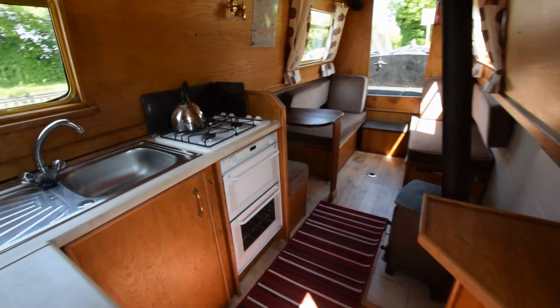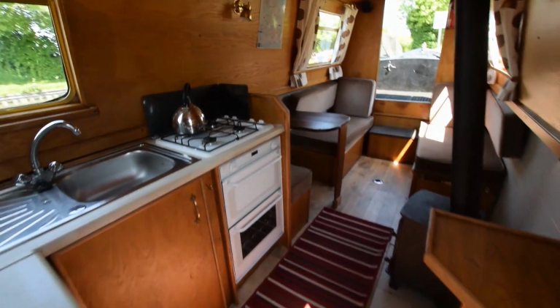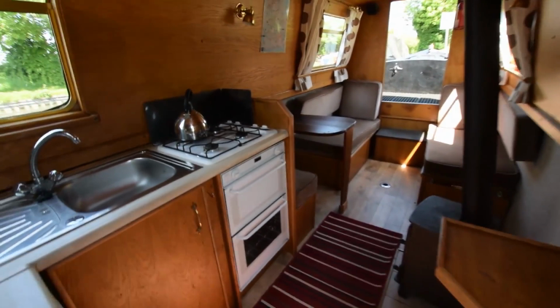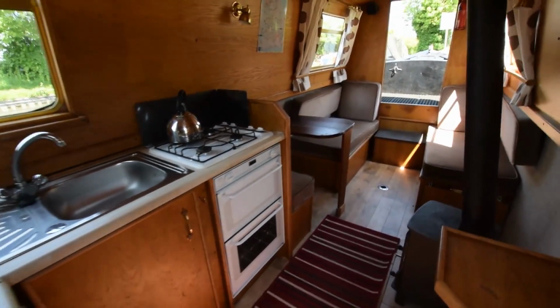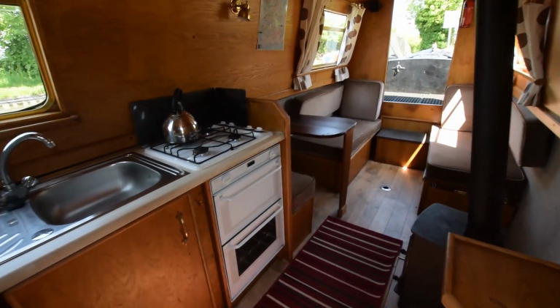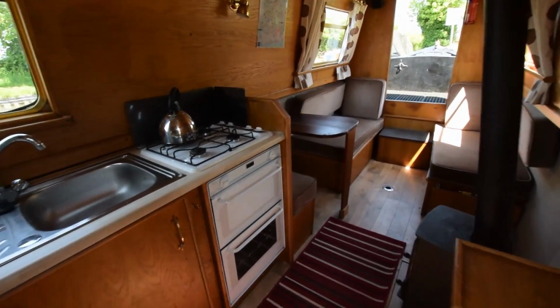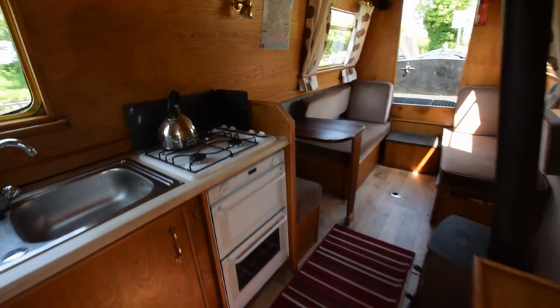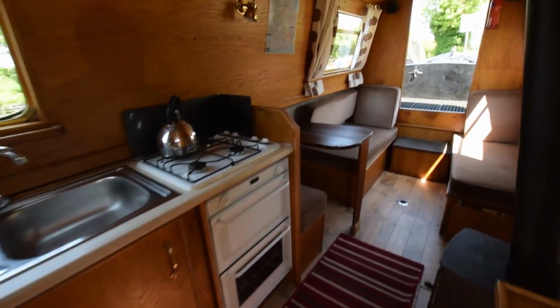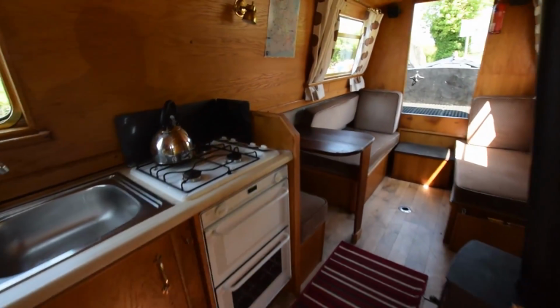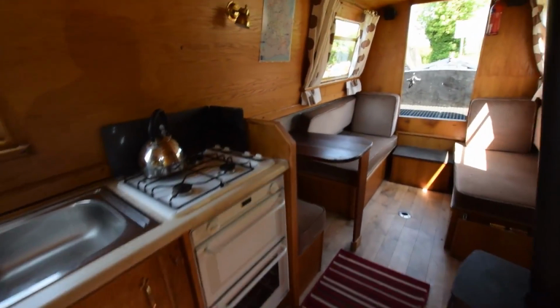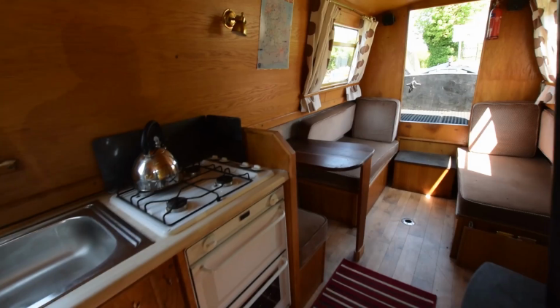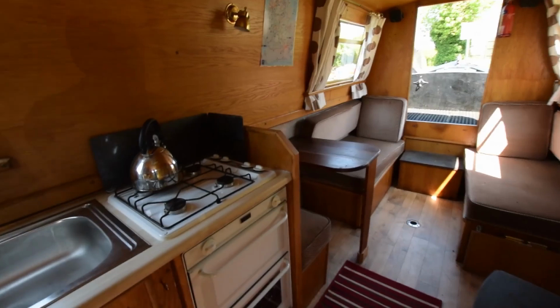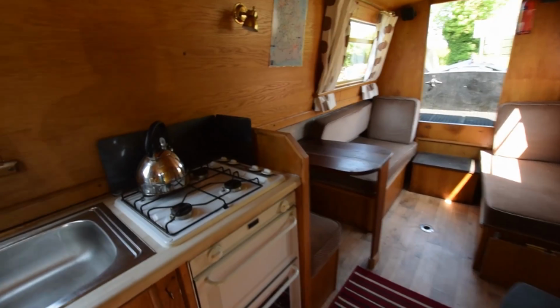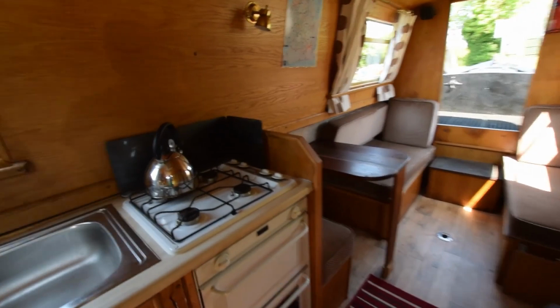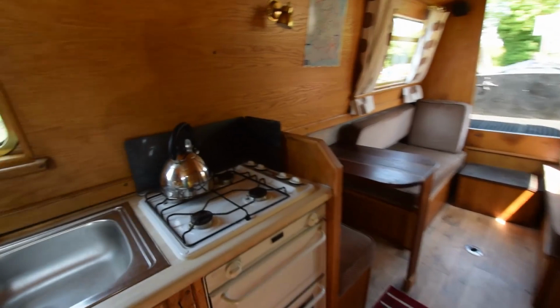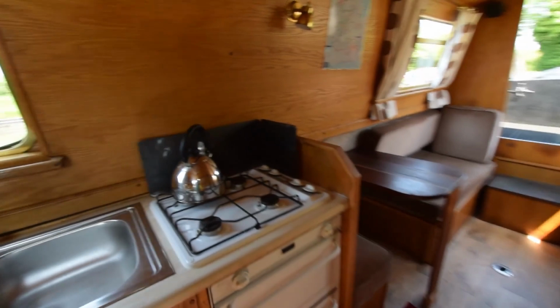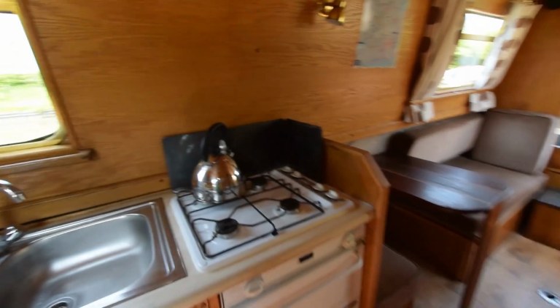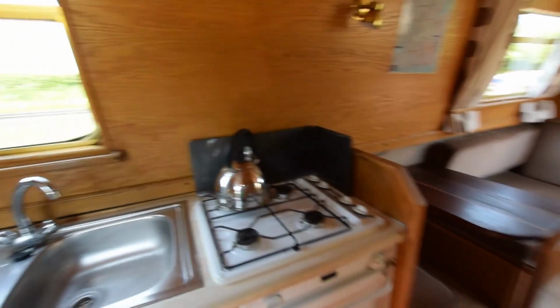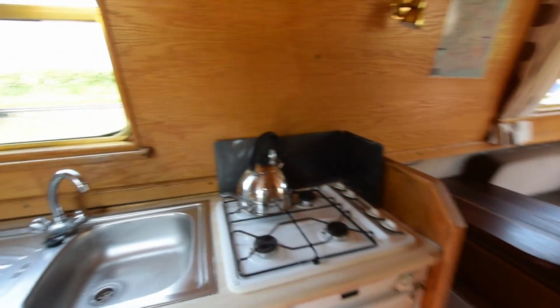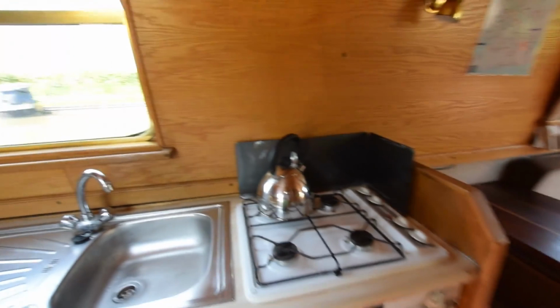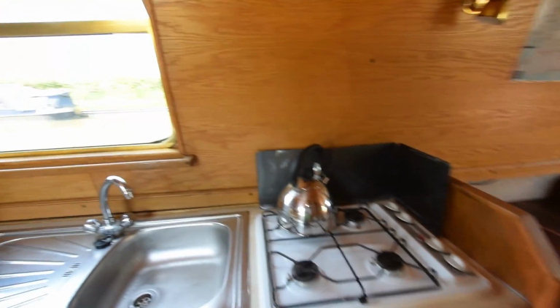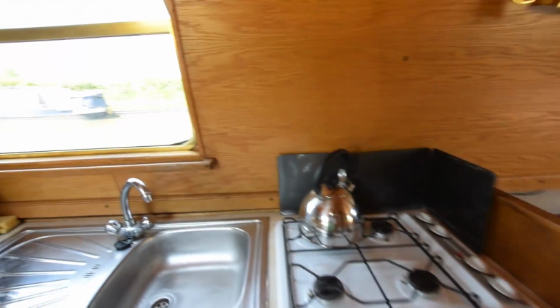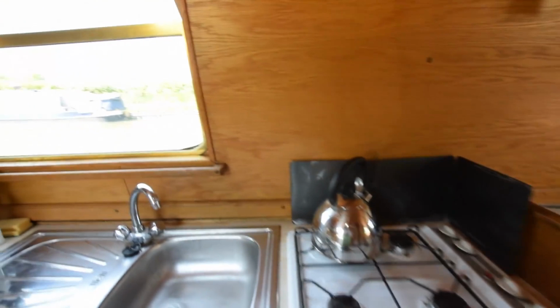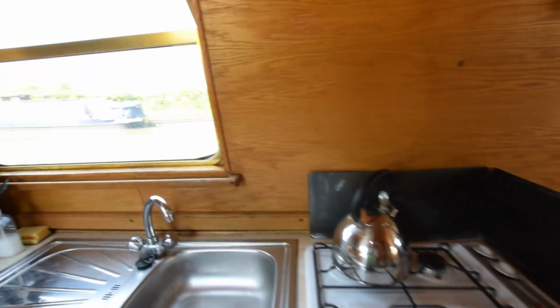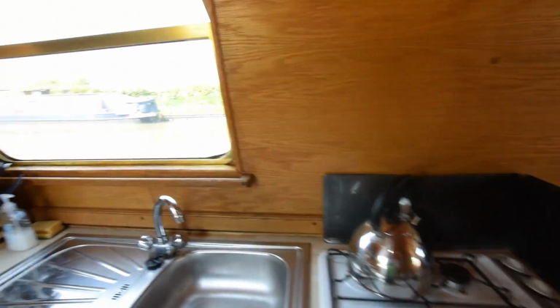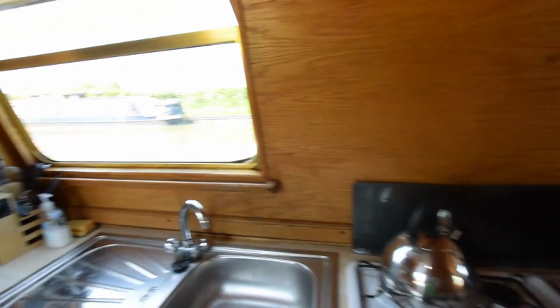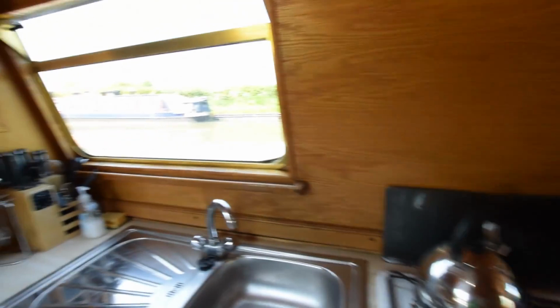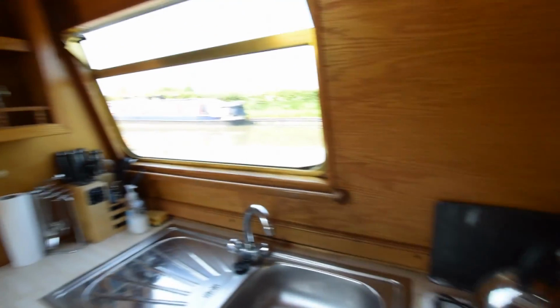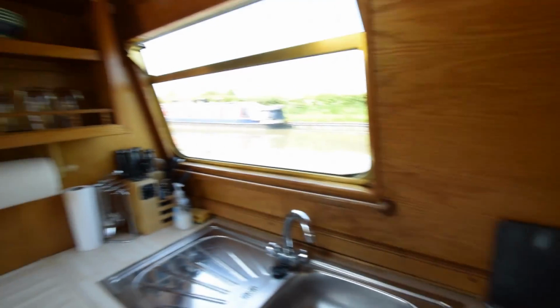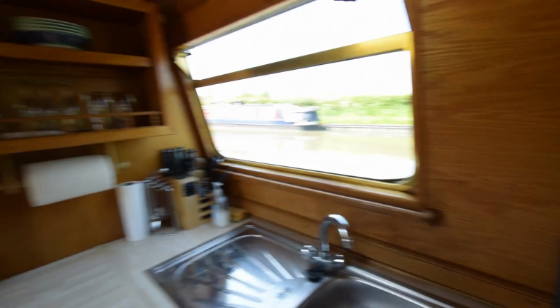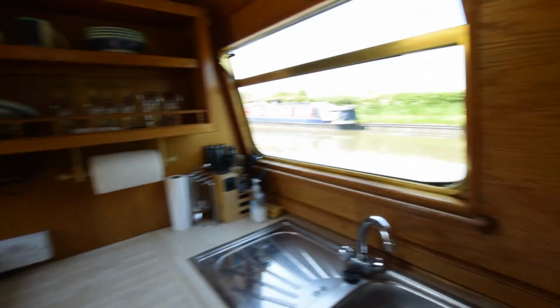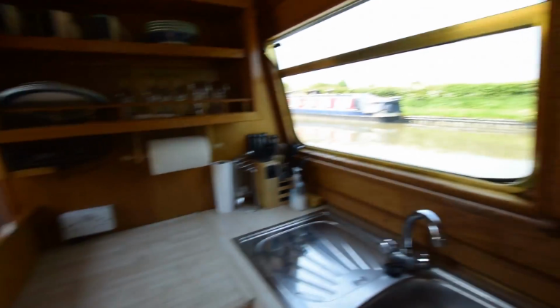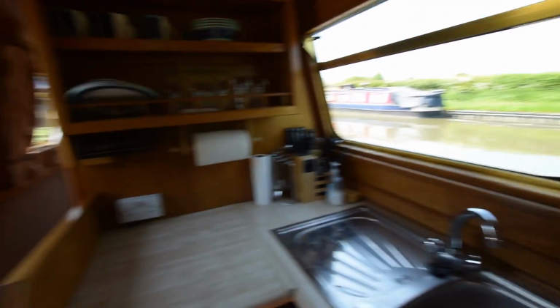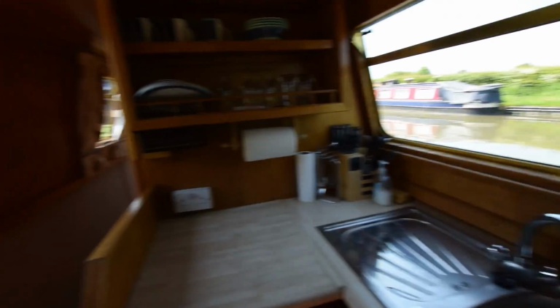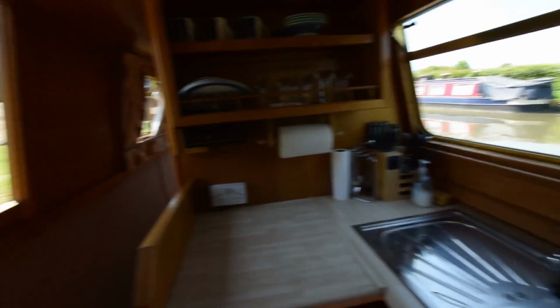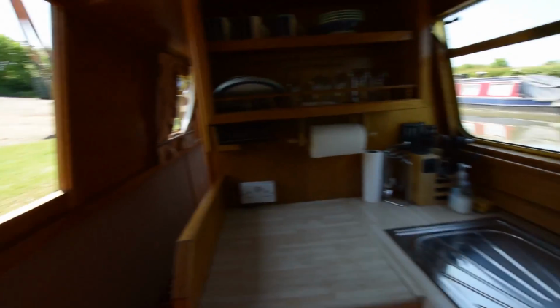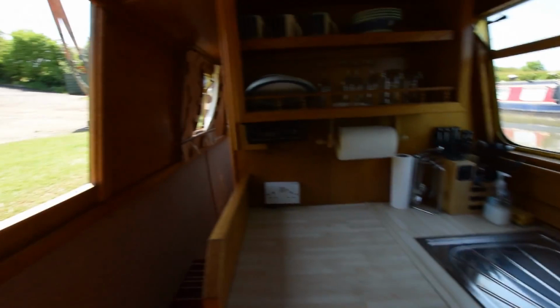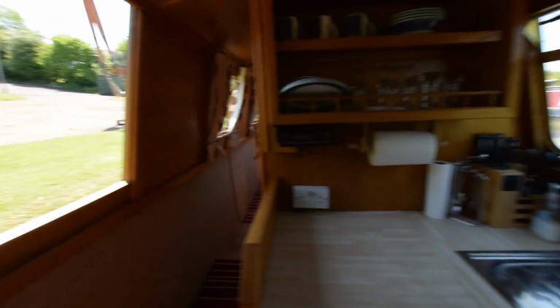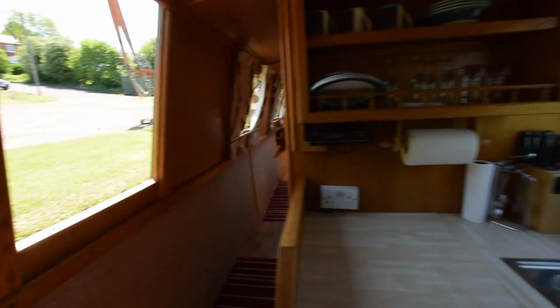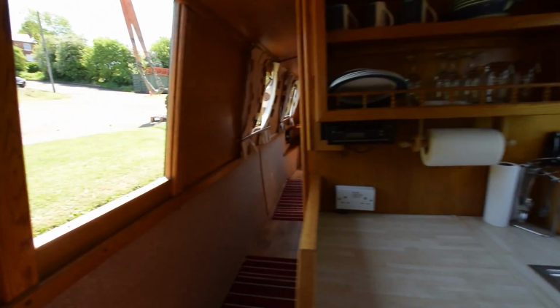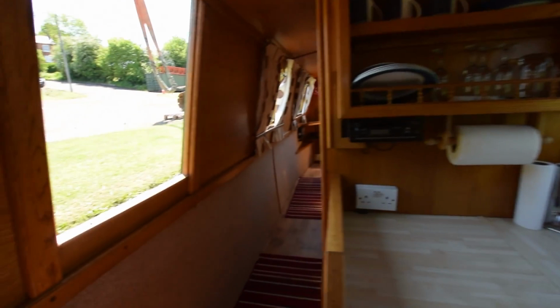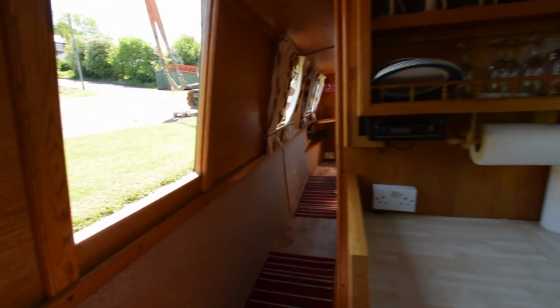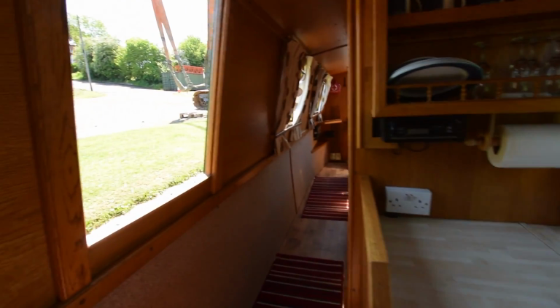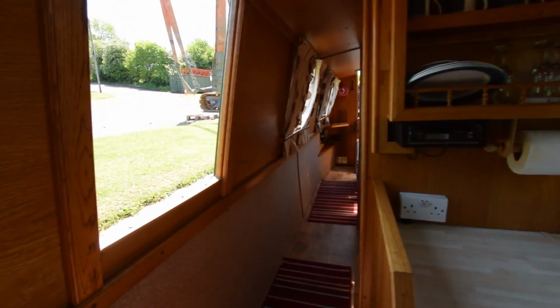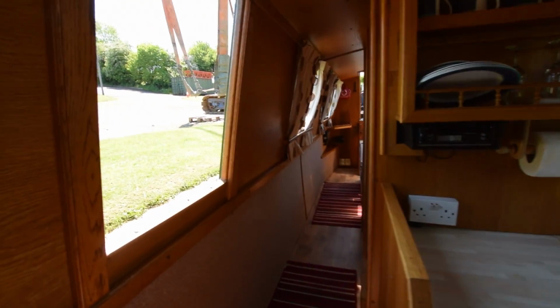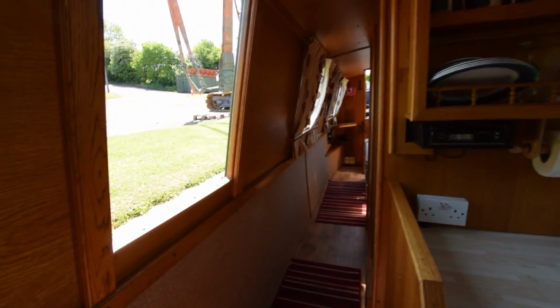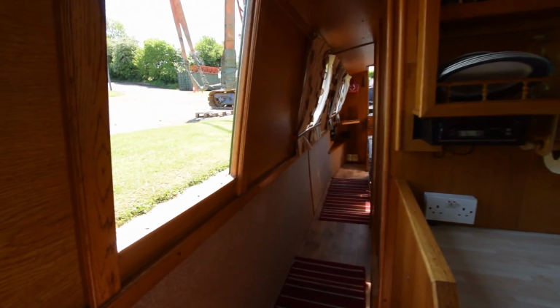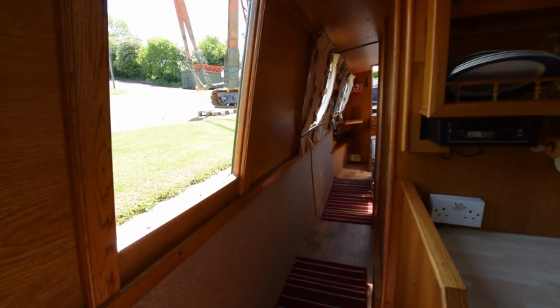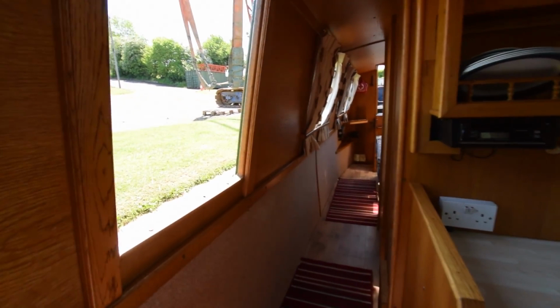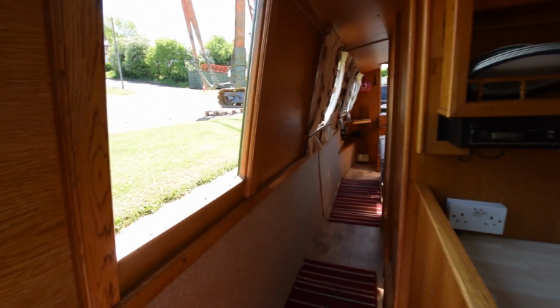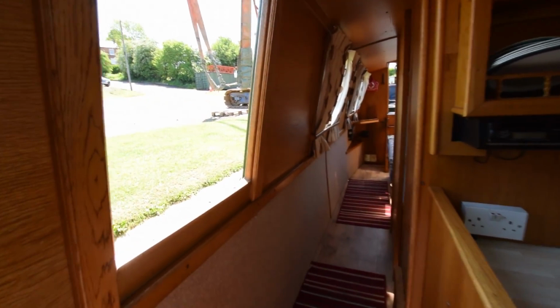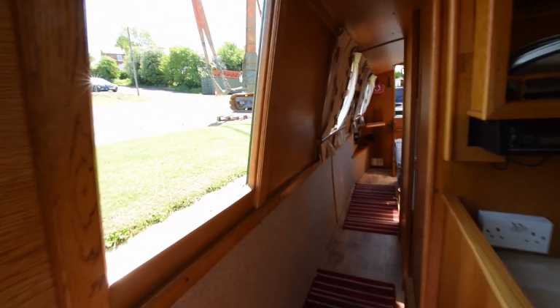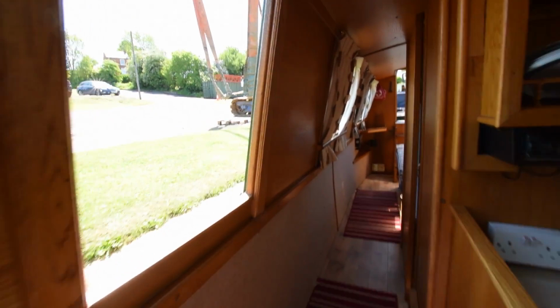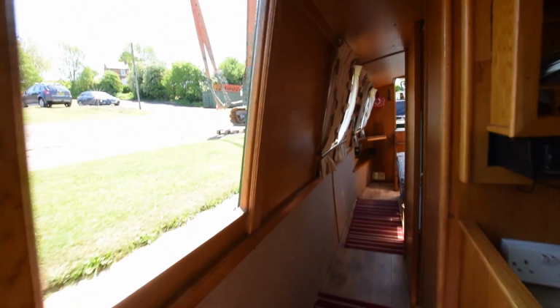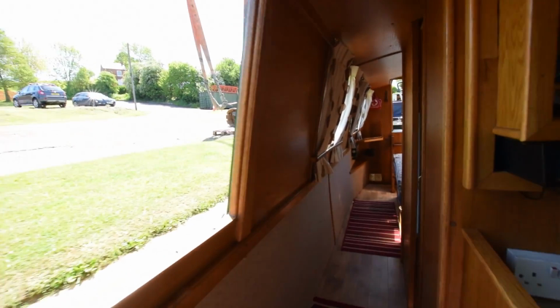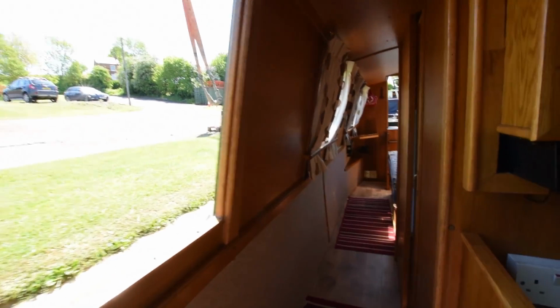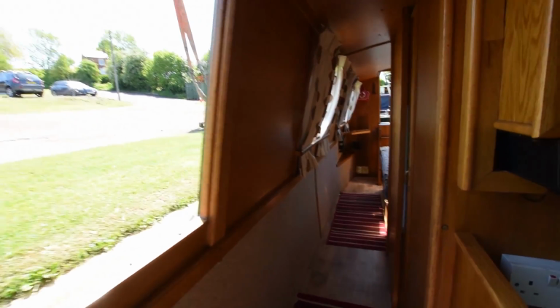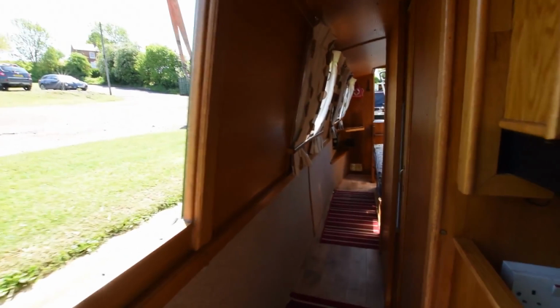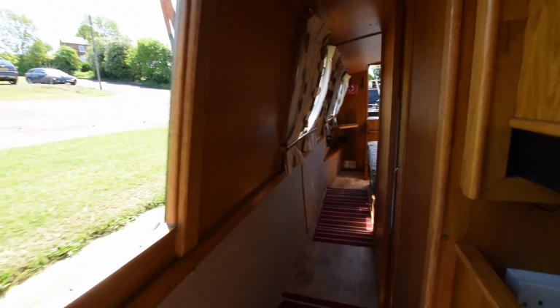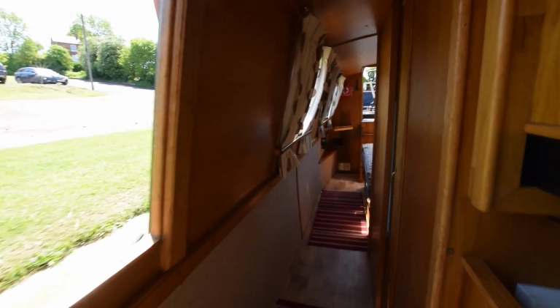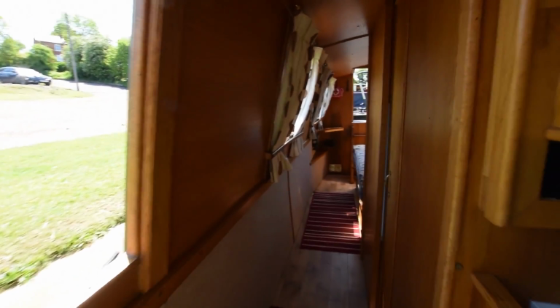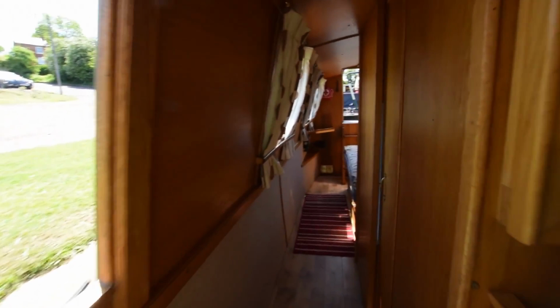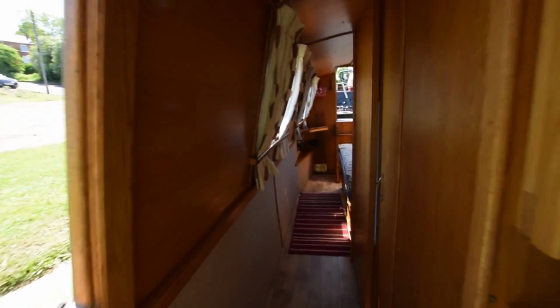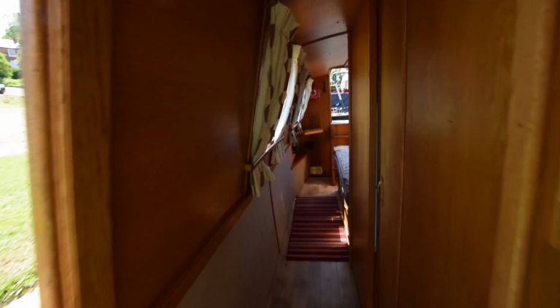The galley is five foot nine inches long. She's a sweet boat — ideal for holidays and could make a comfortable liveaboard for a couple.